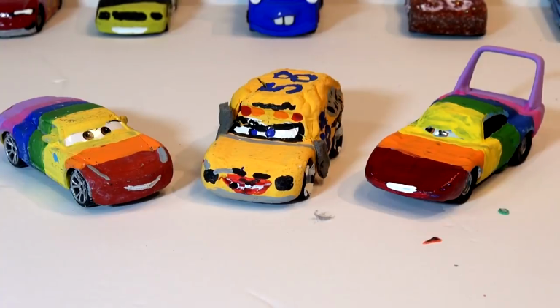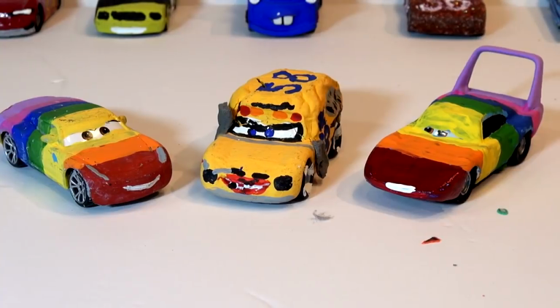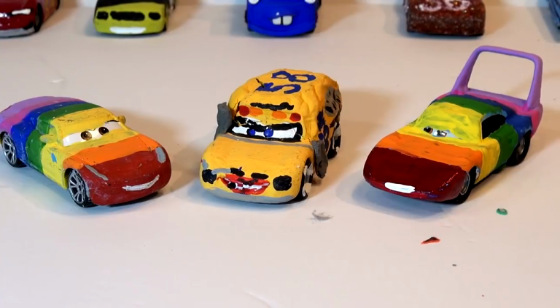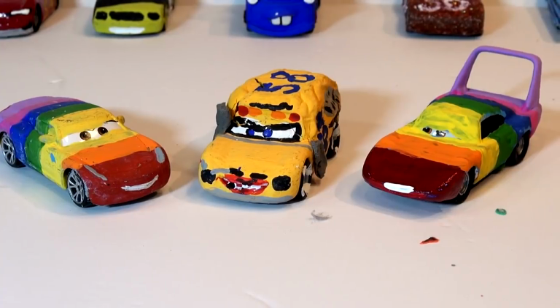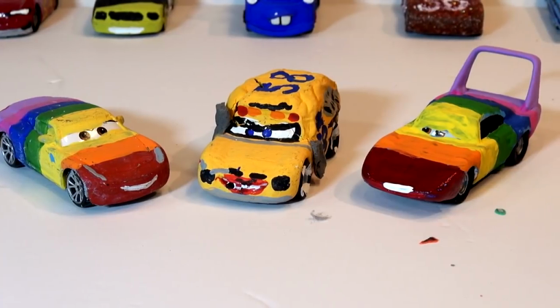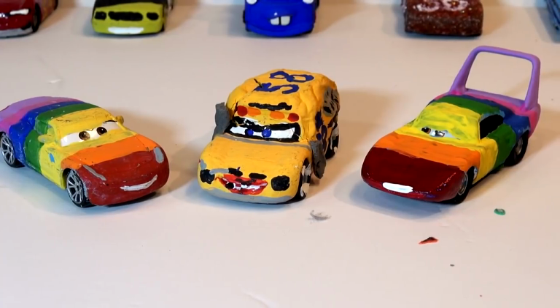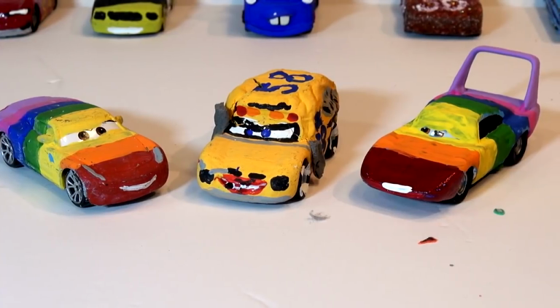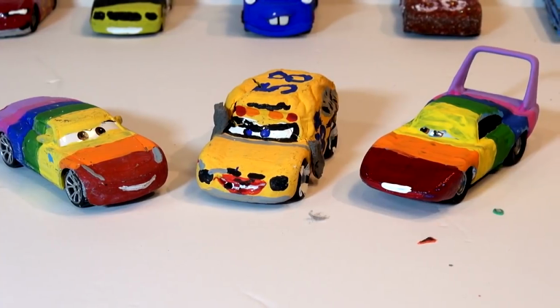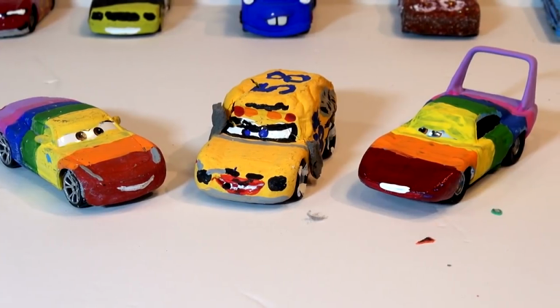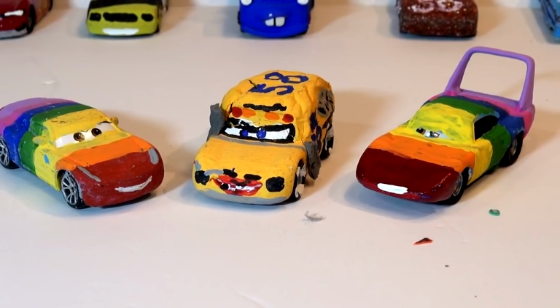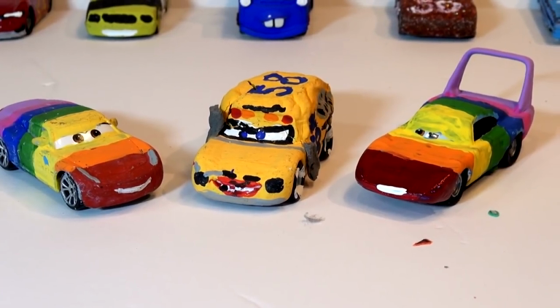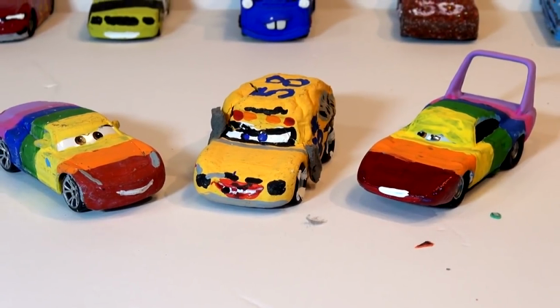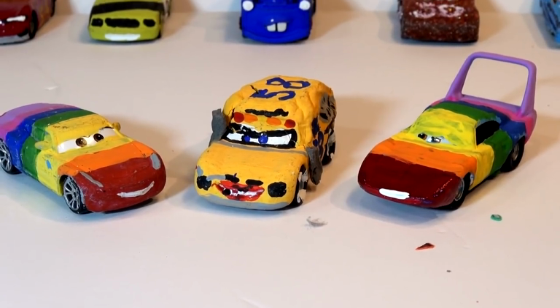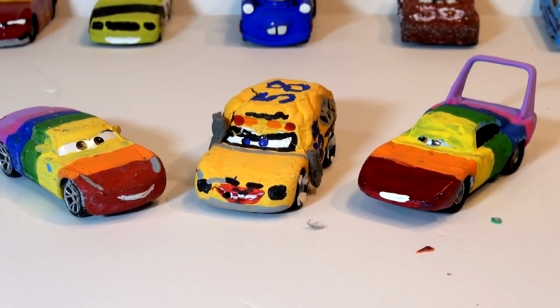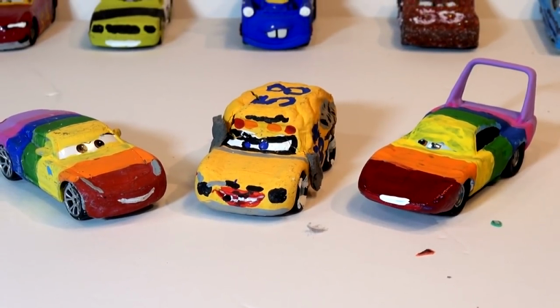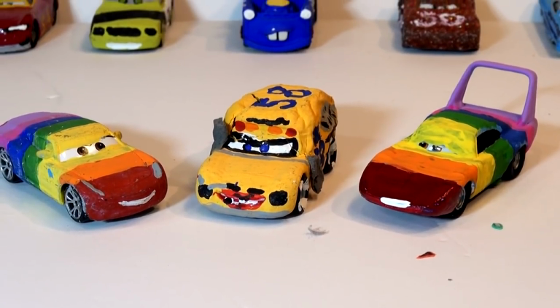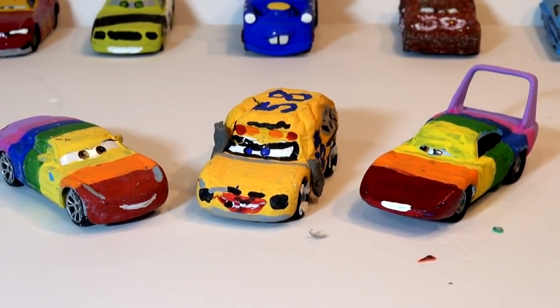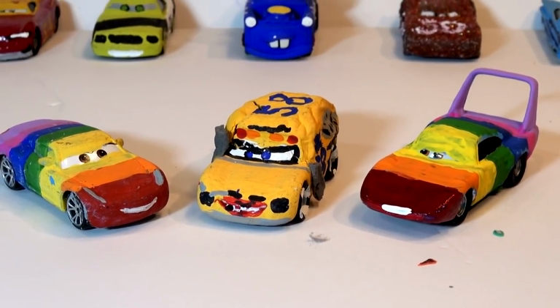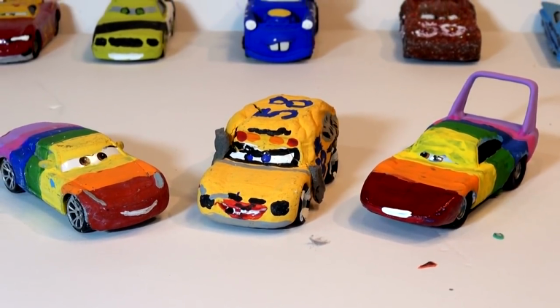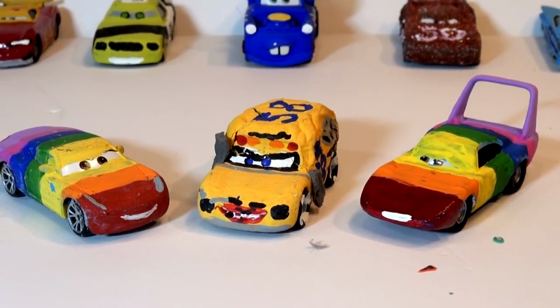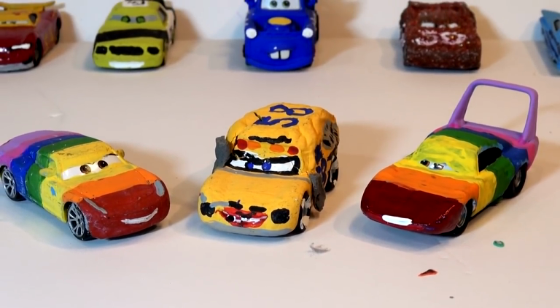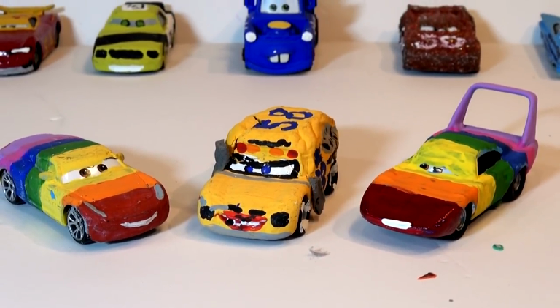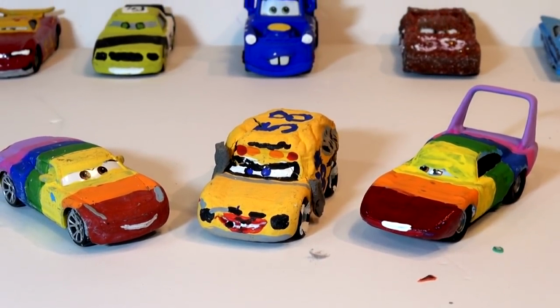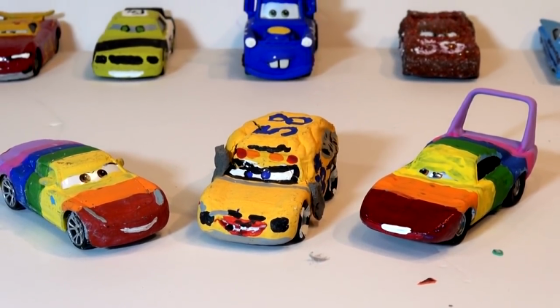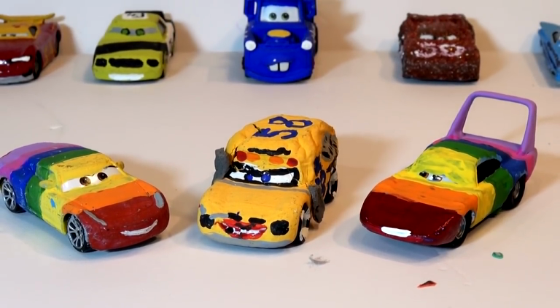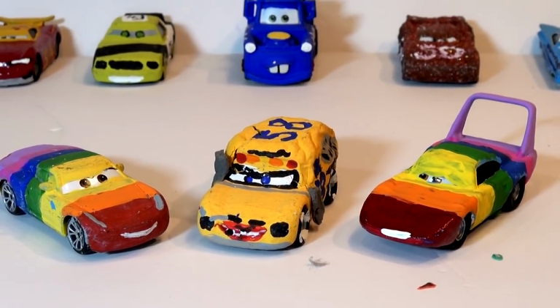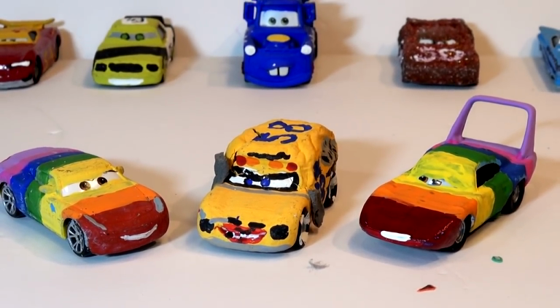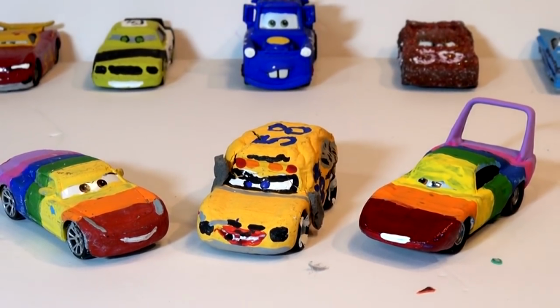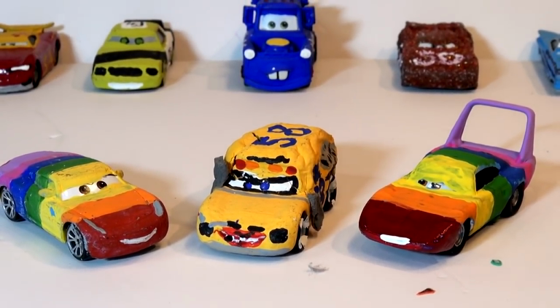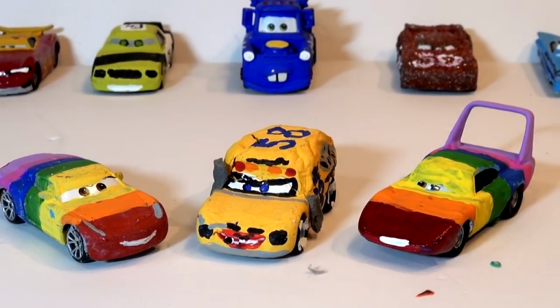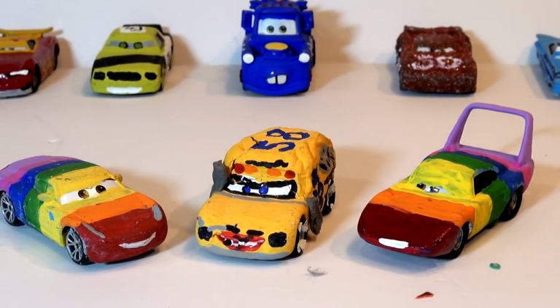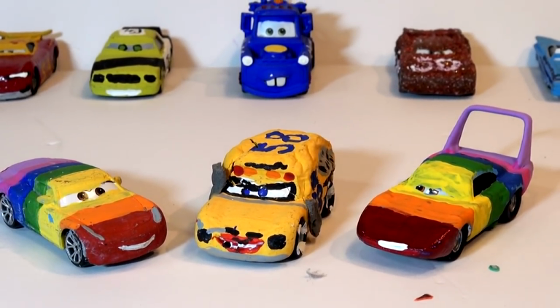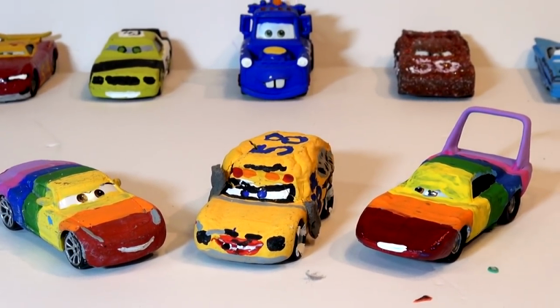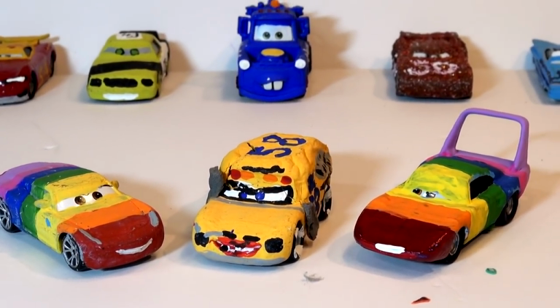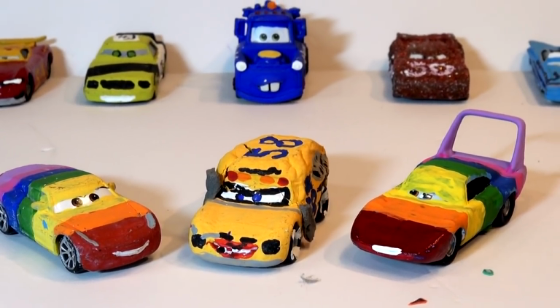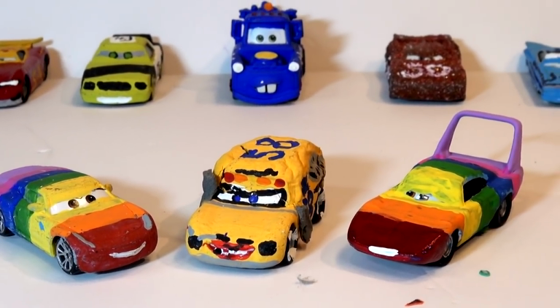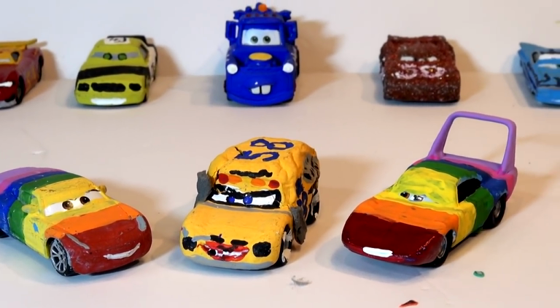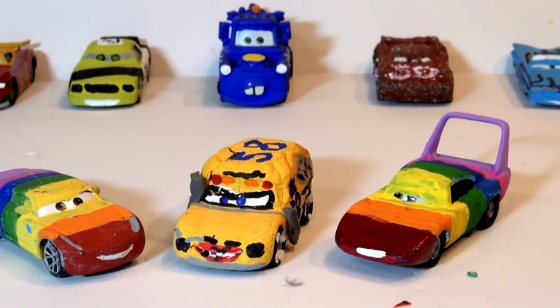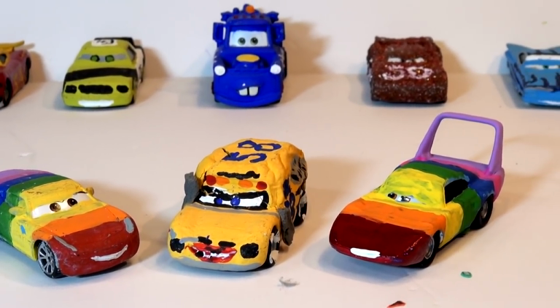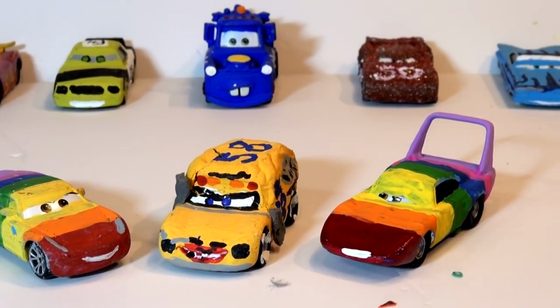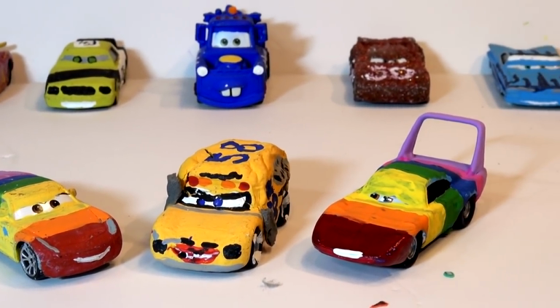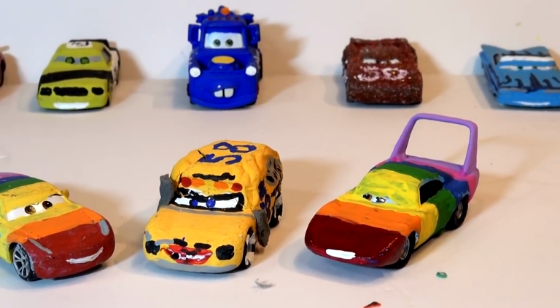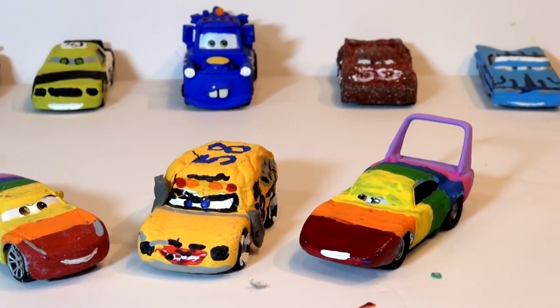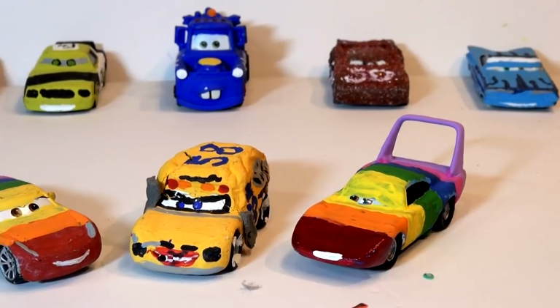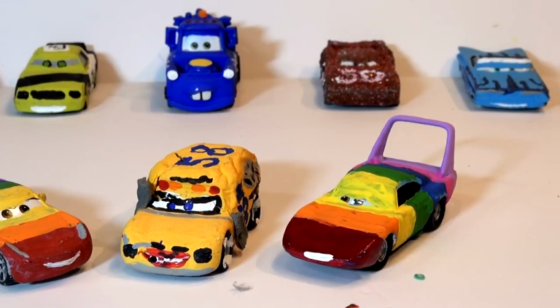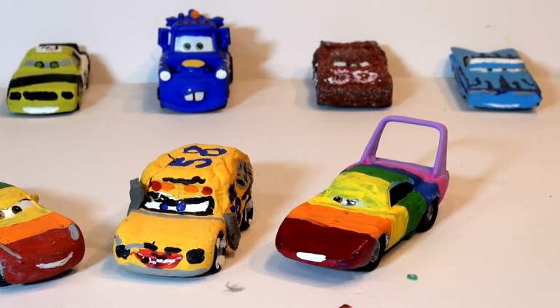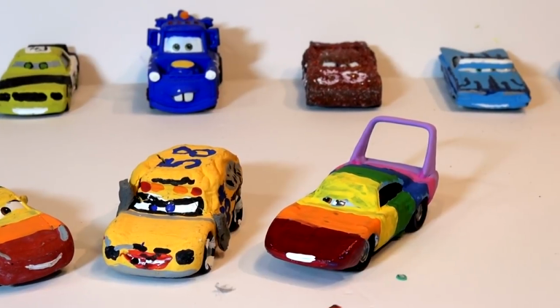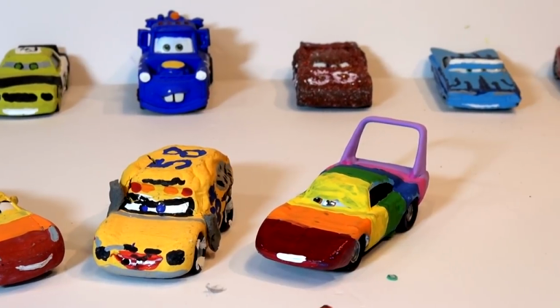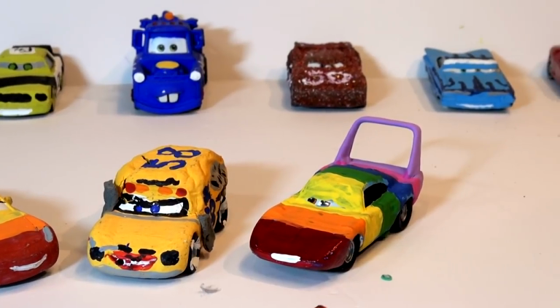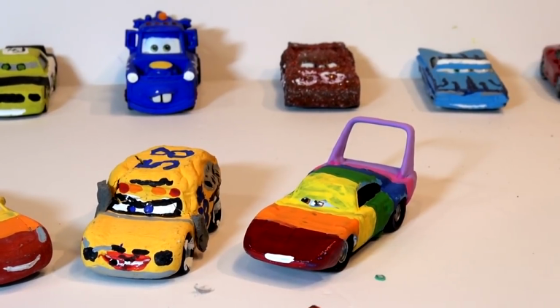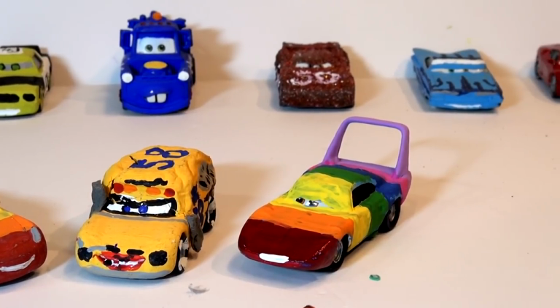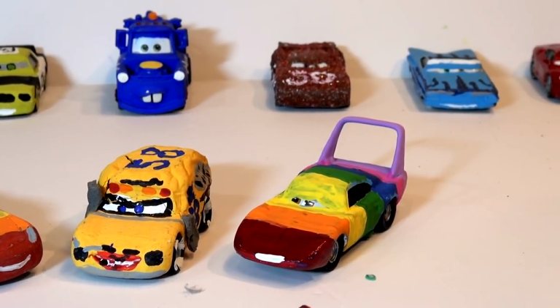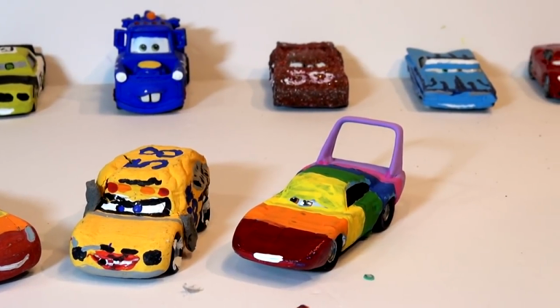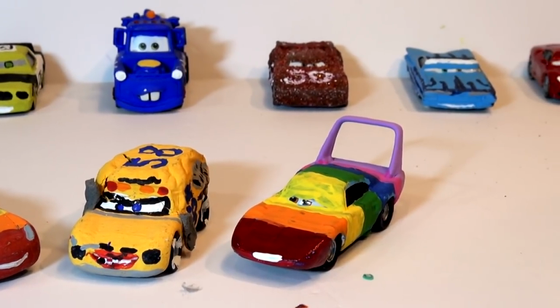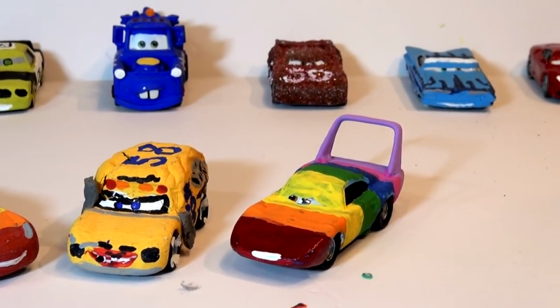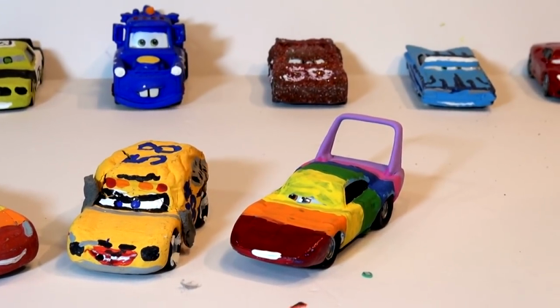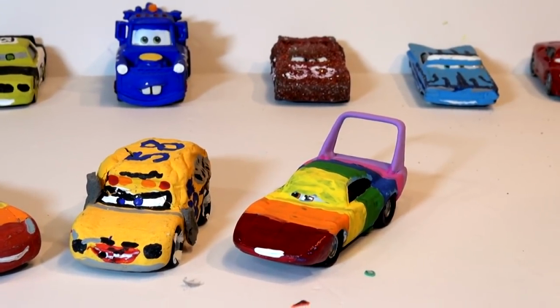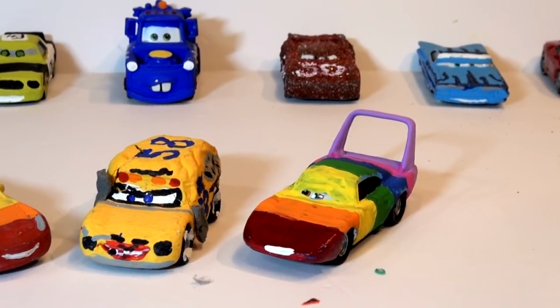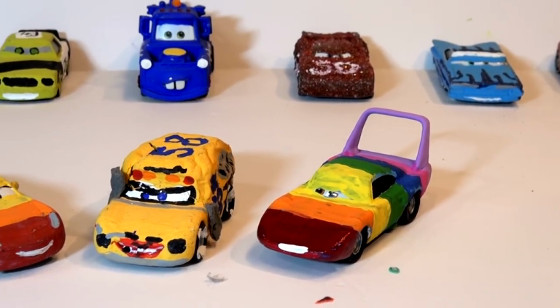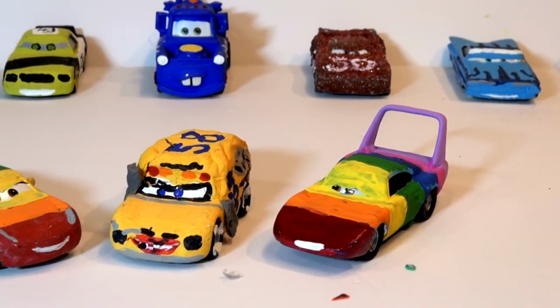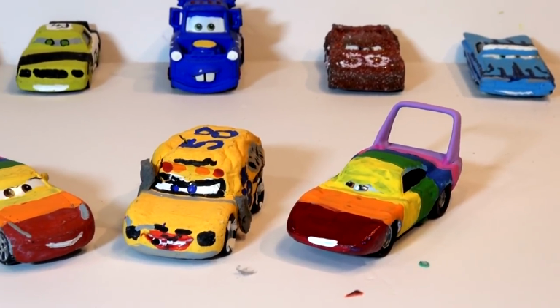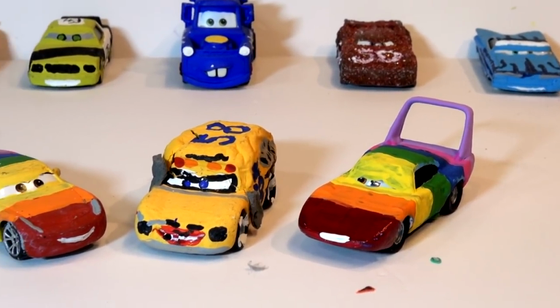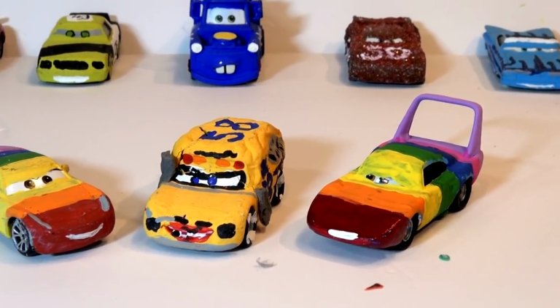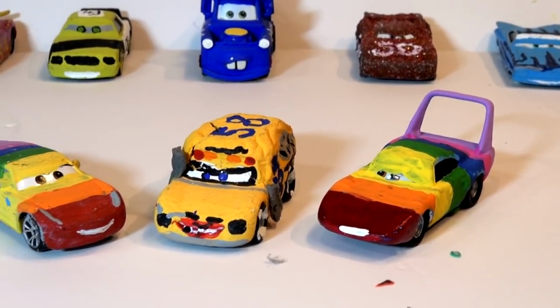Hi everyone, welcome back to Toys TV. We're having lots of fun here with our cars at the Thunder Hollow Speedway and on our play sets here.